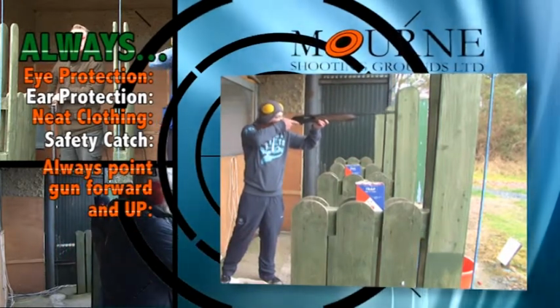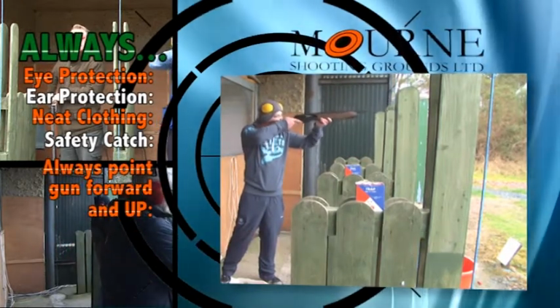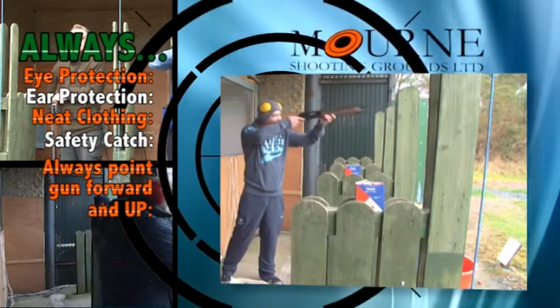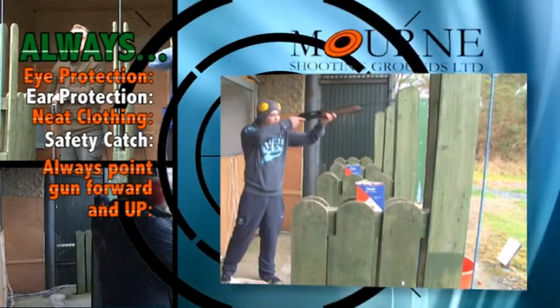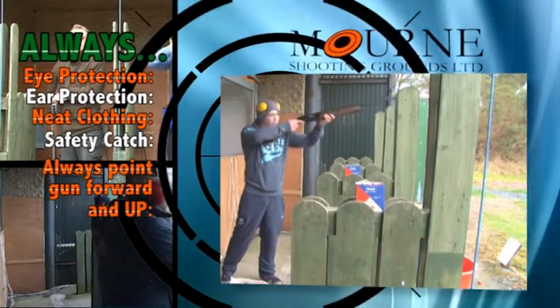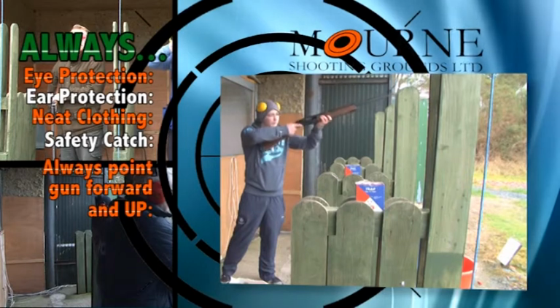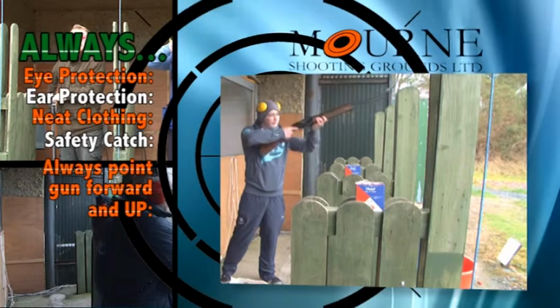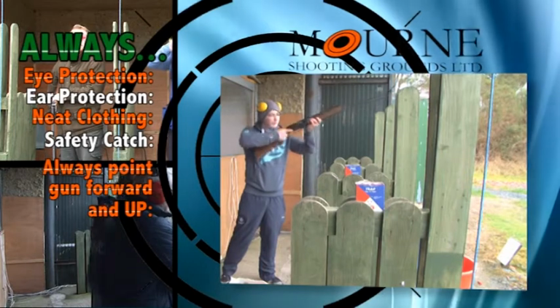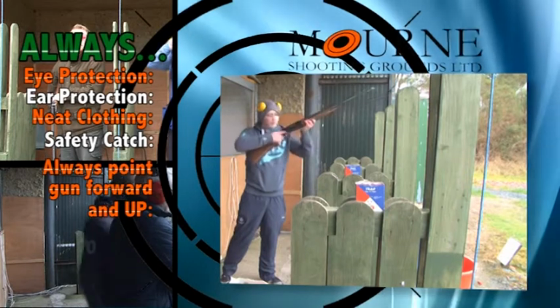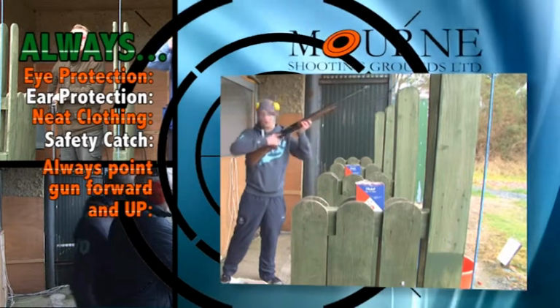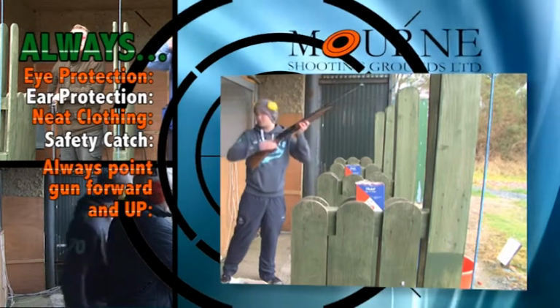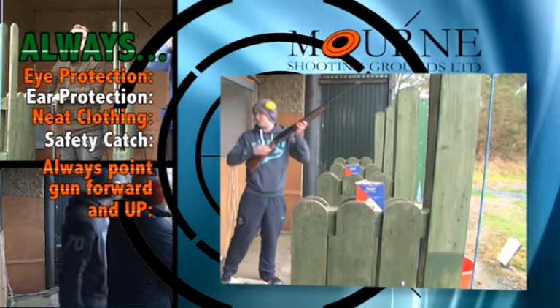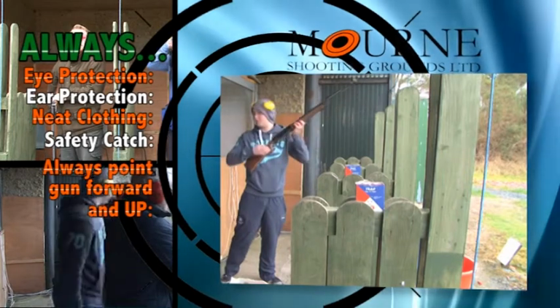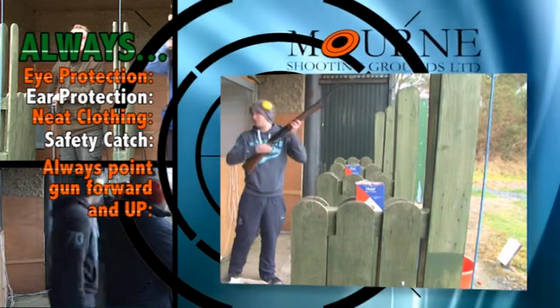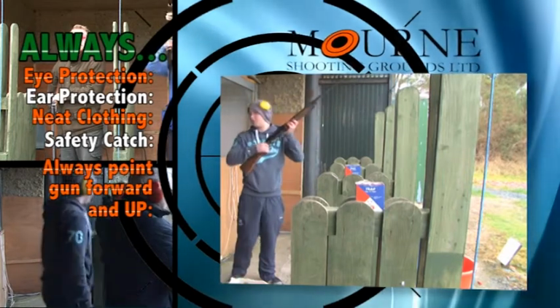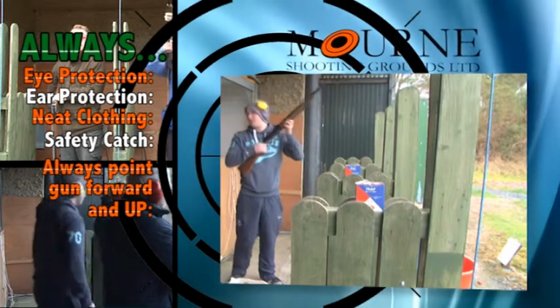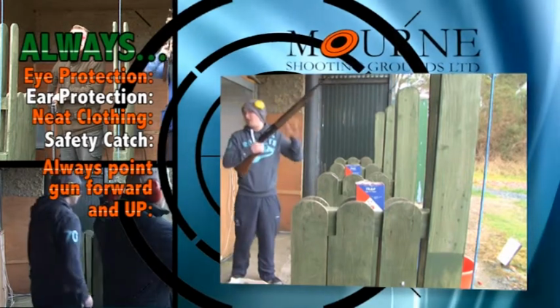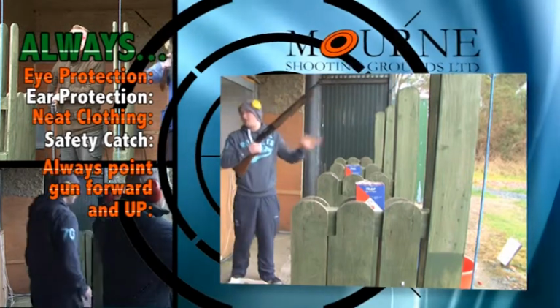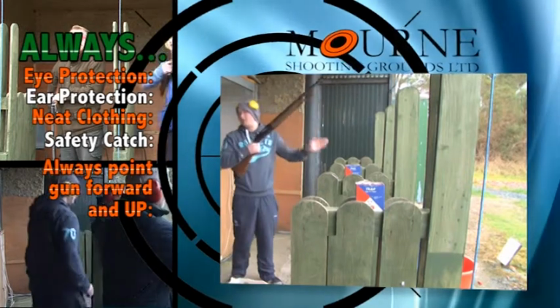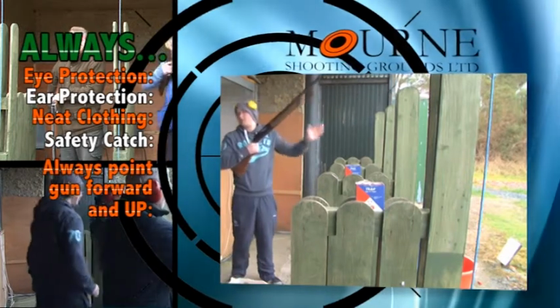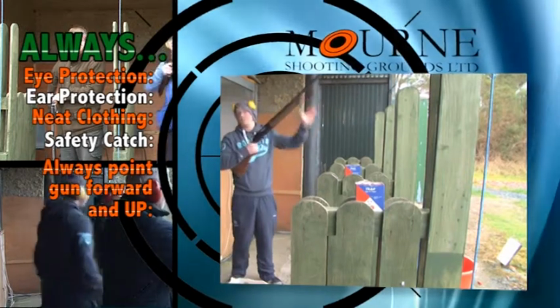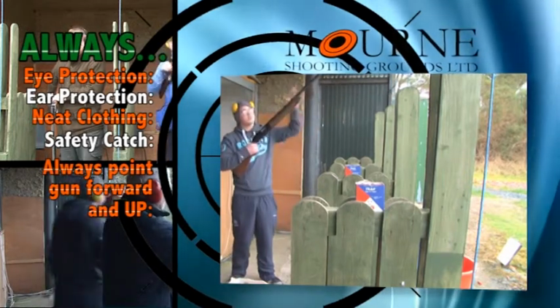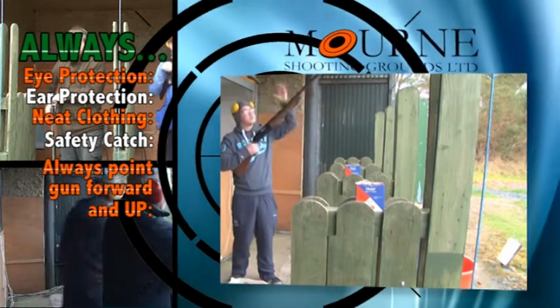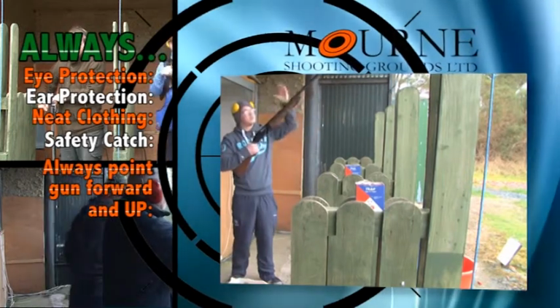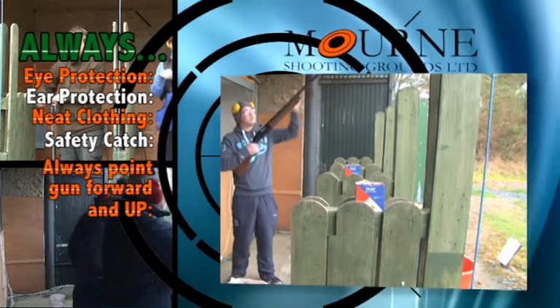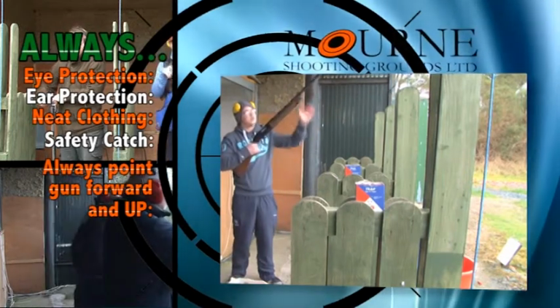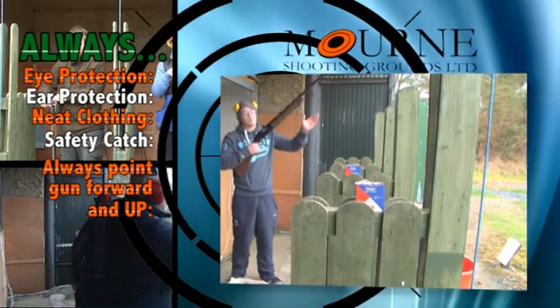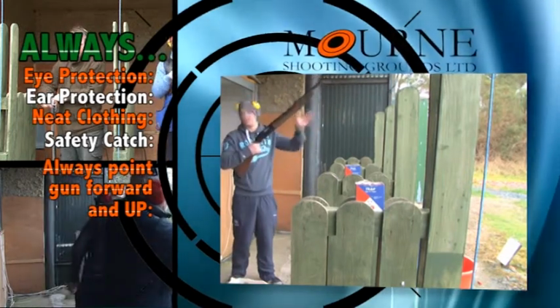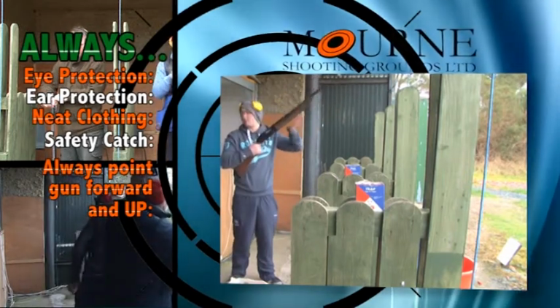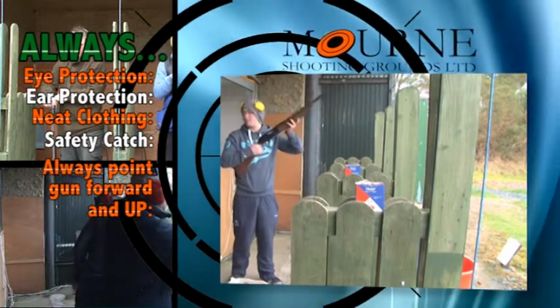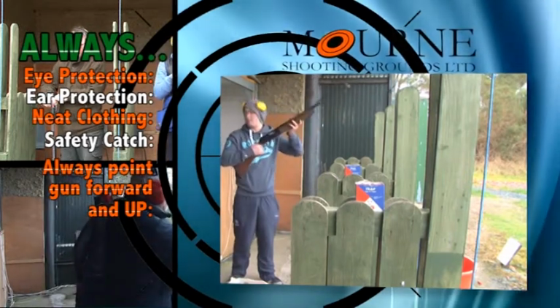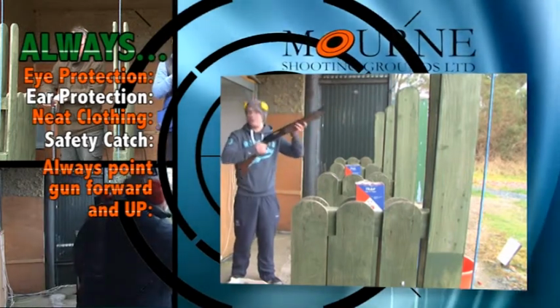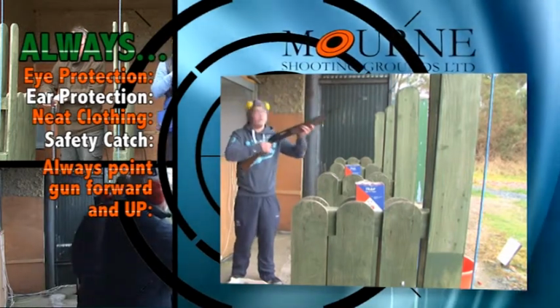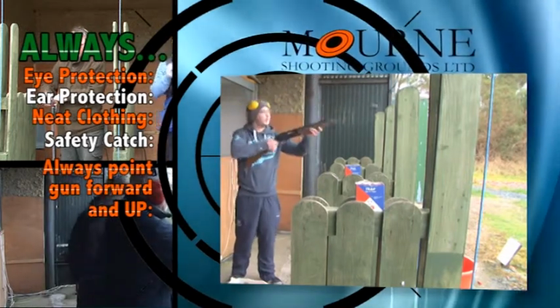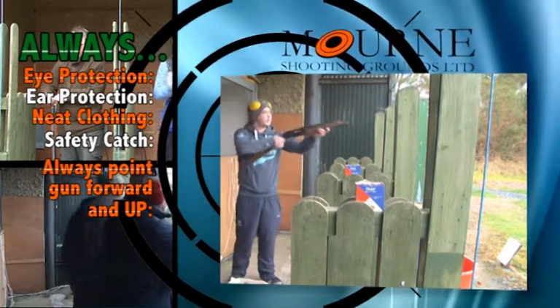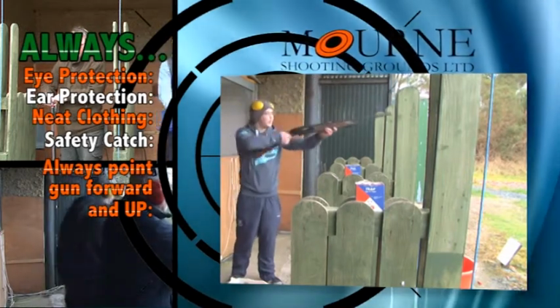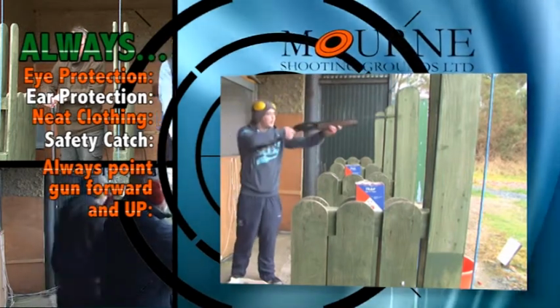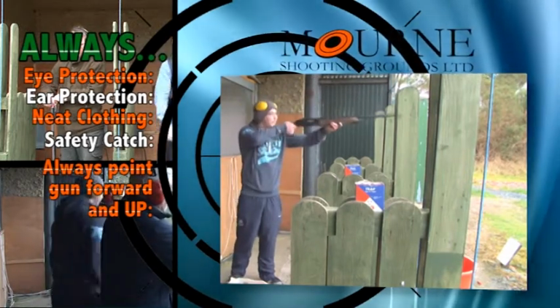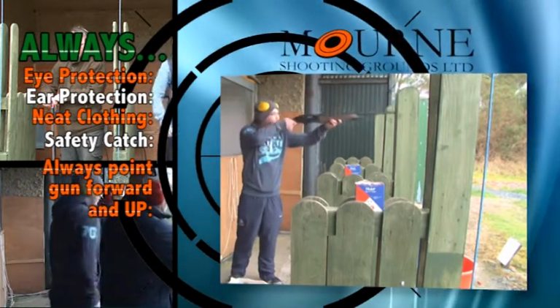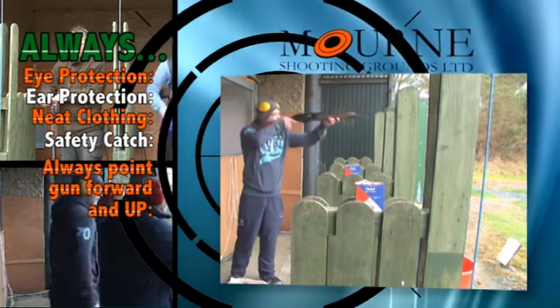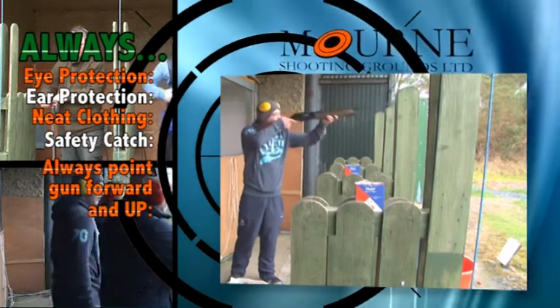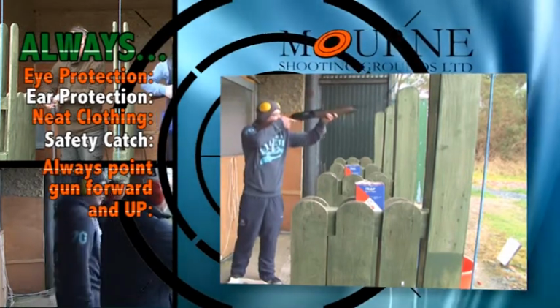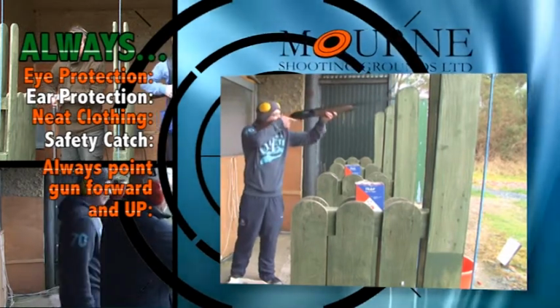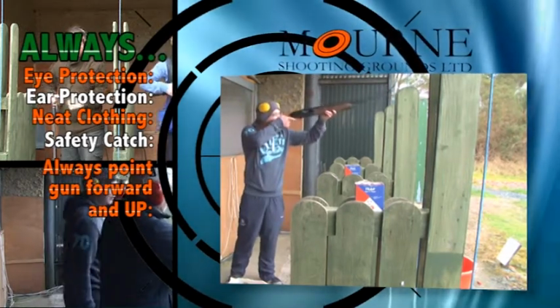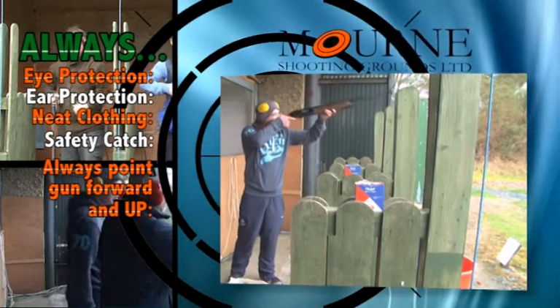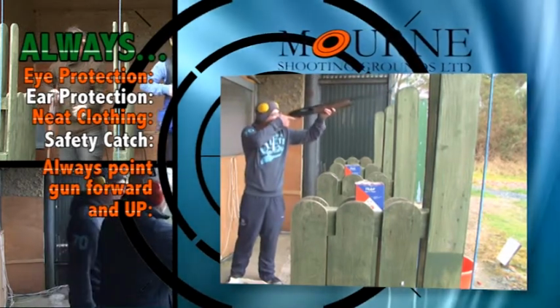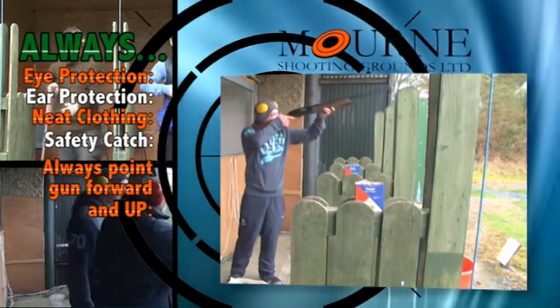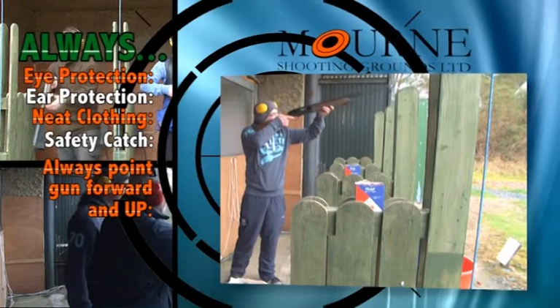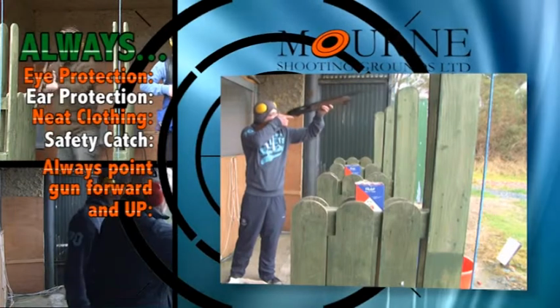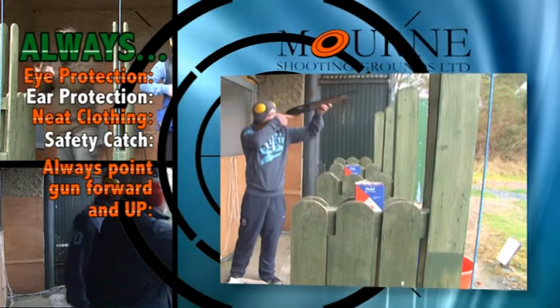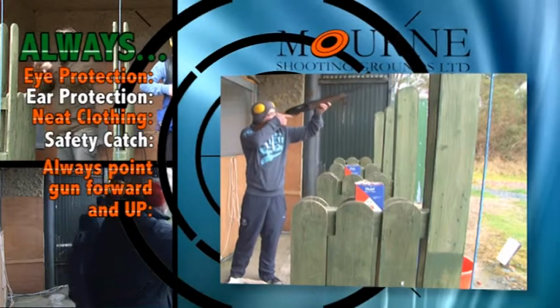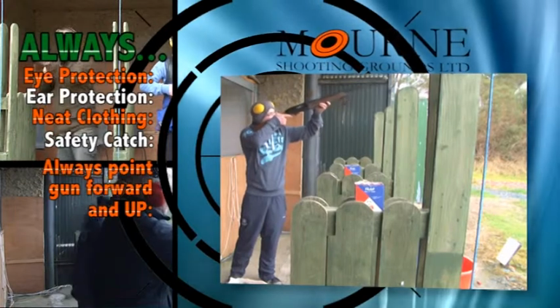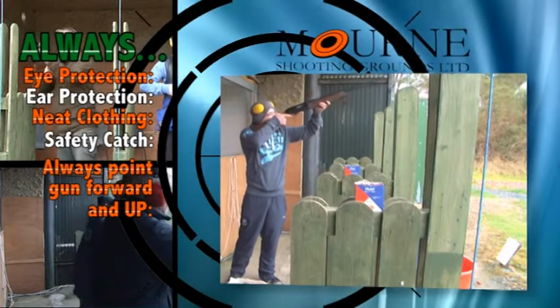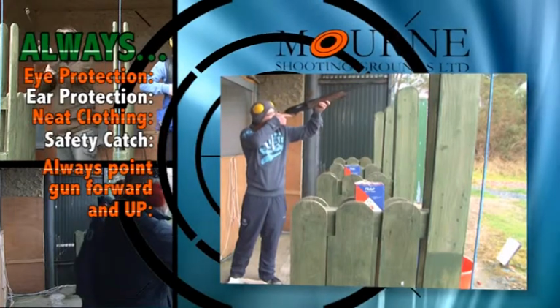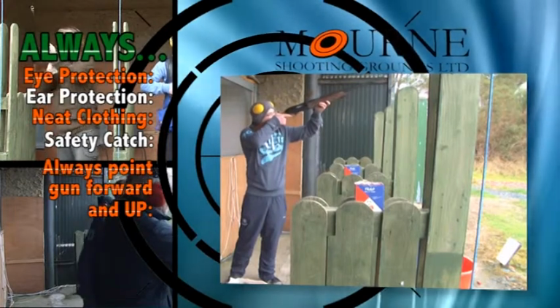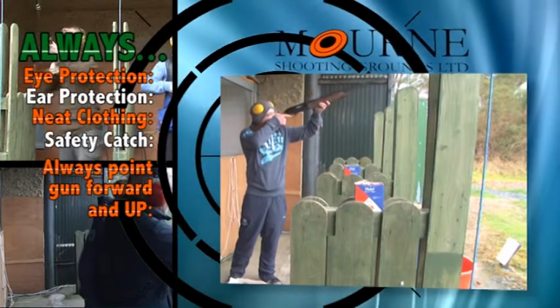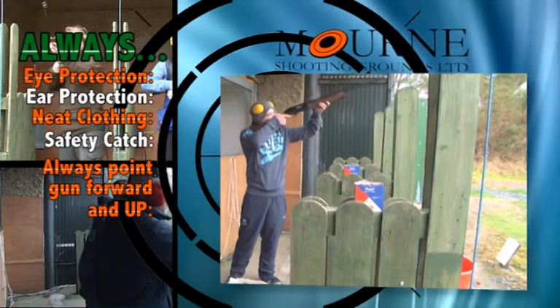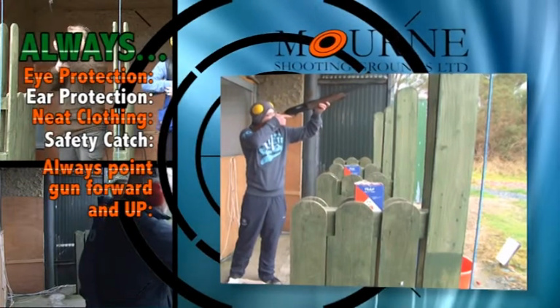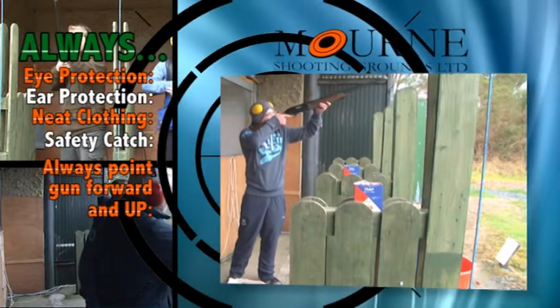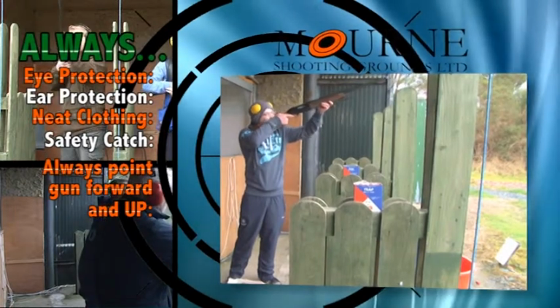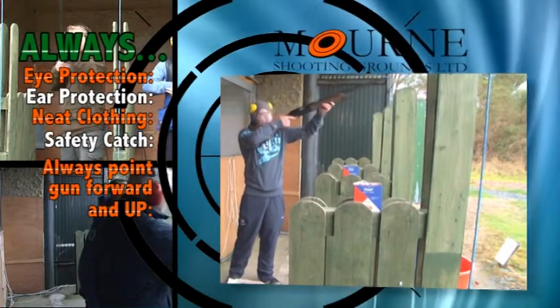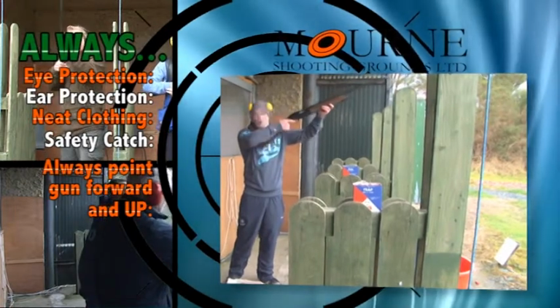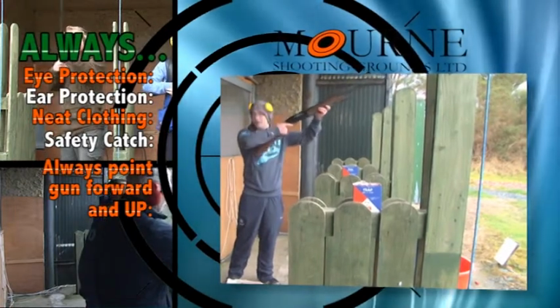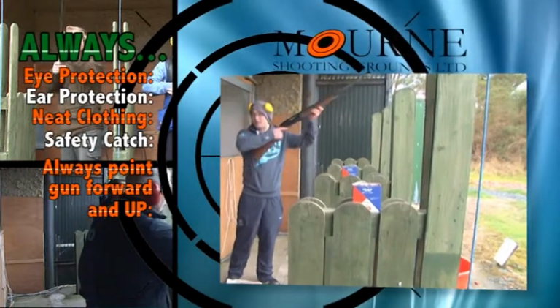We're going to start off with five practice ones and they'll just be ones going straight up and down. So you're going to follow it up, and once it's at the peak just shoot a wee bit underneath it.